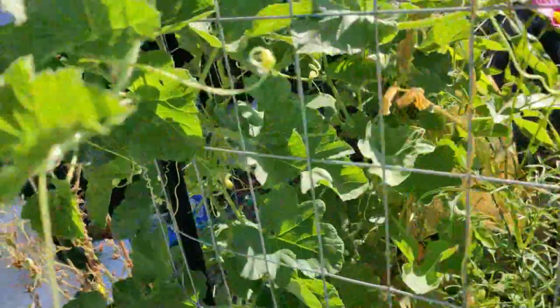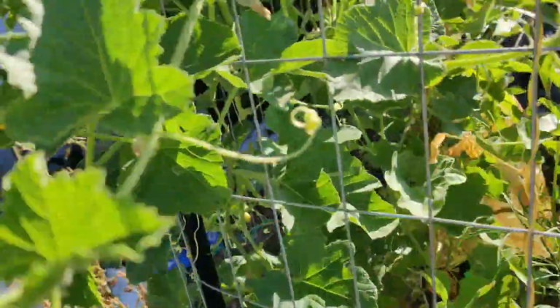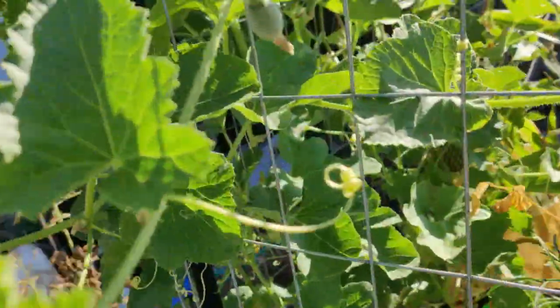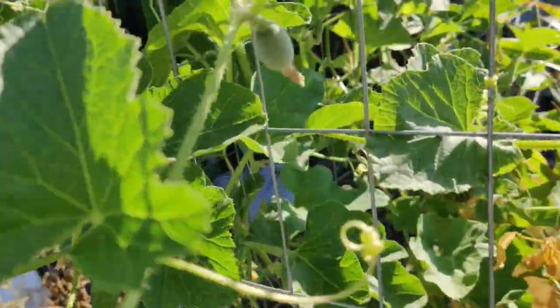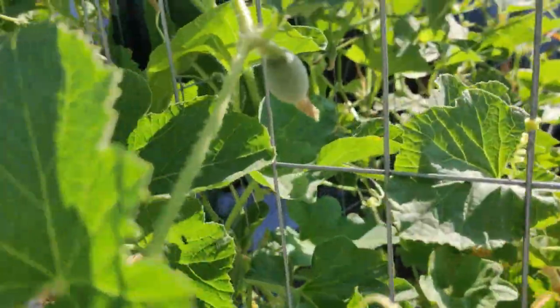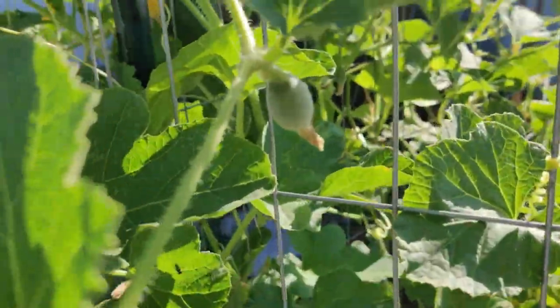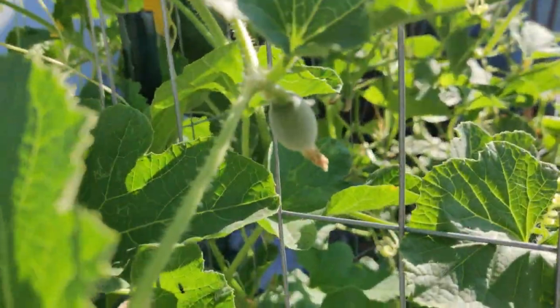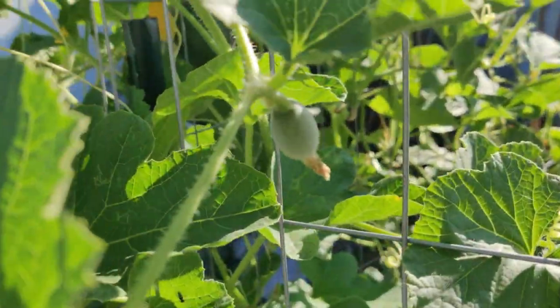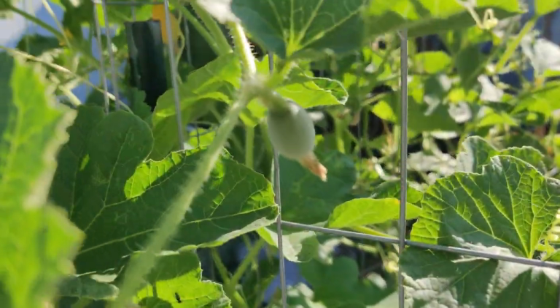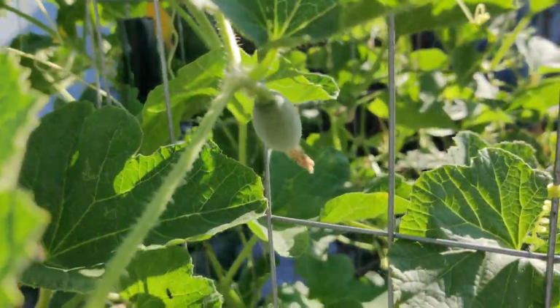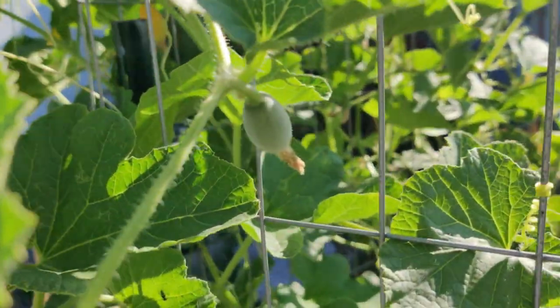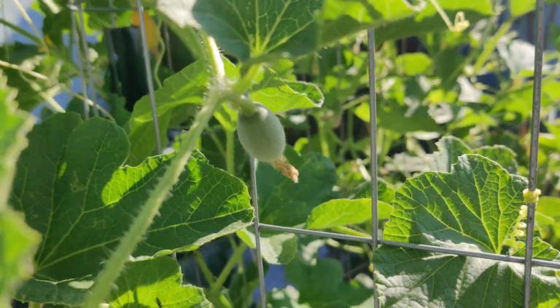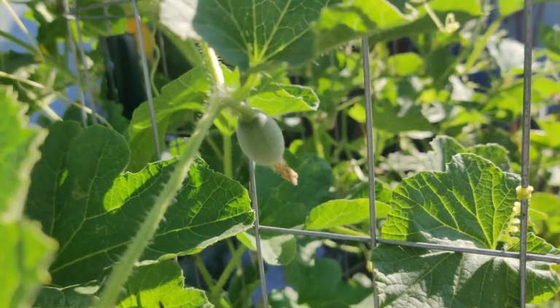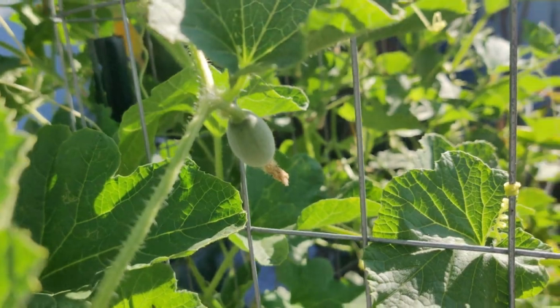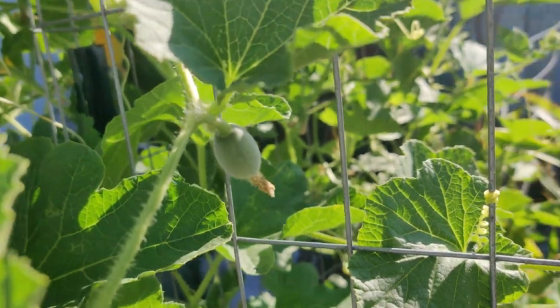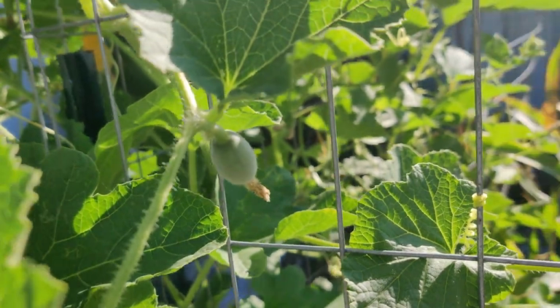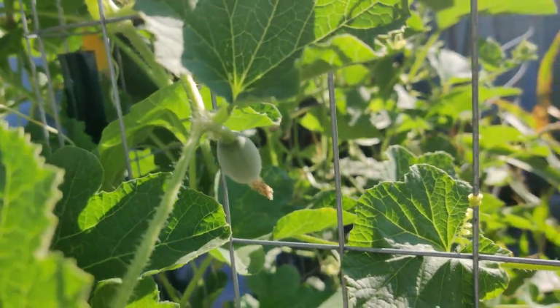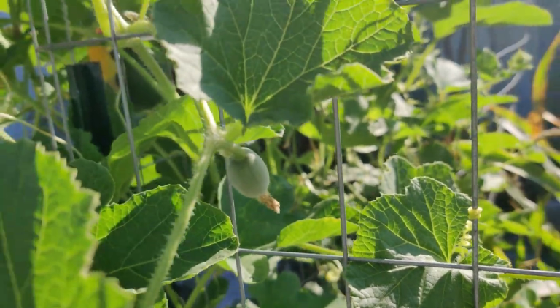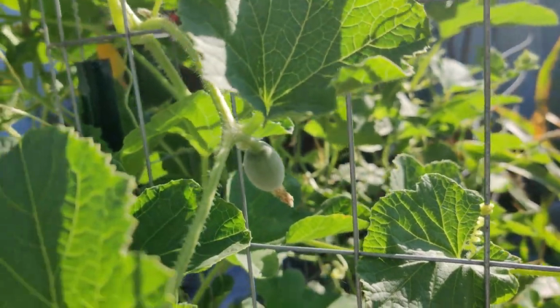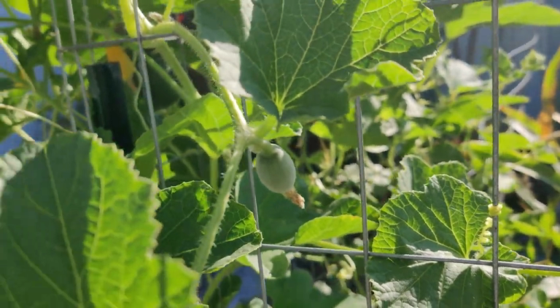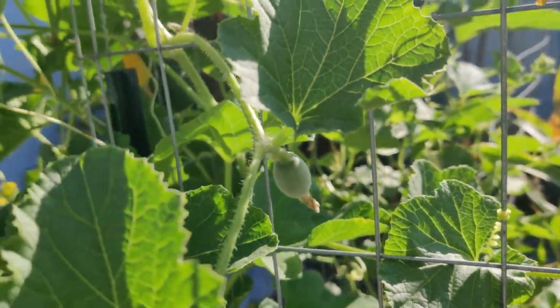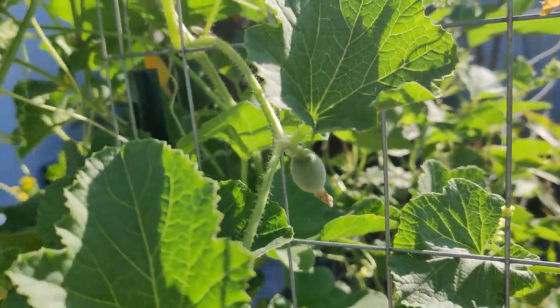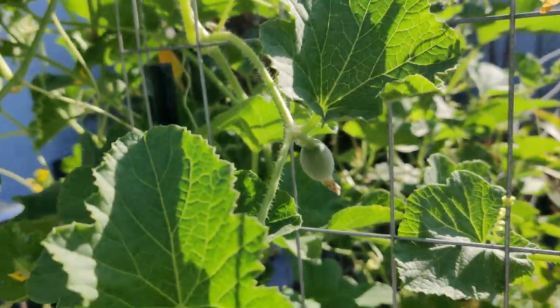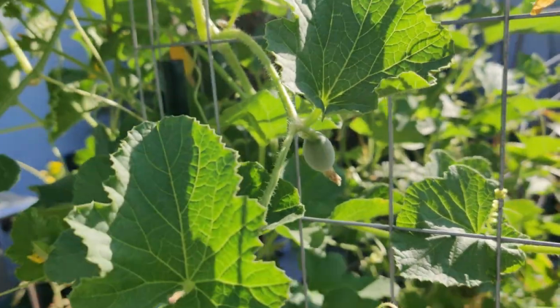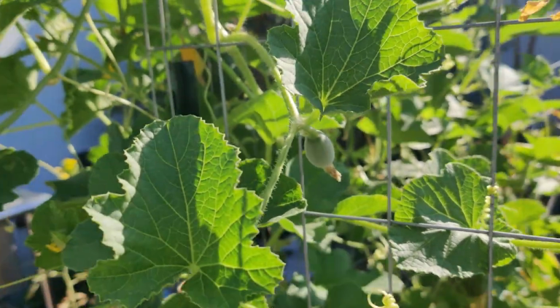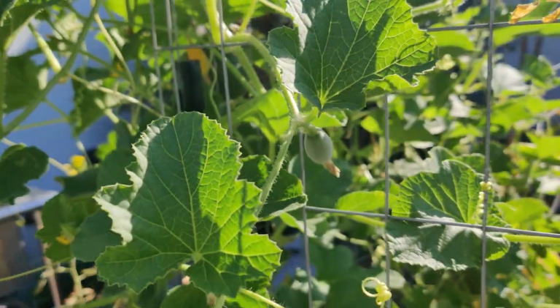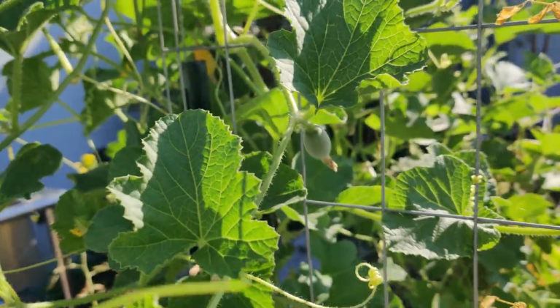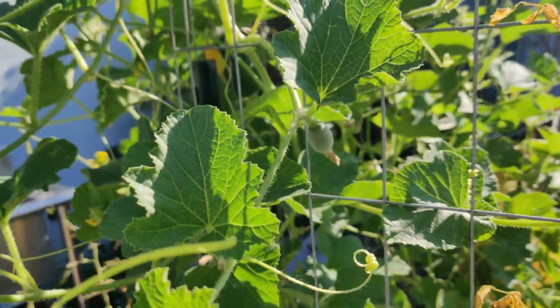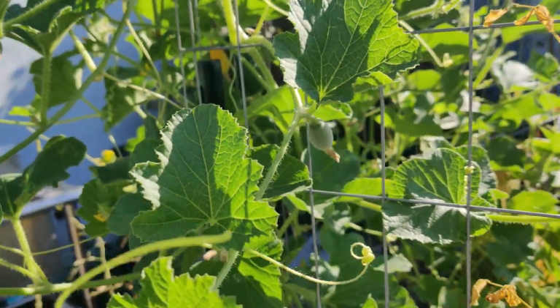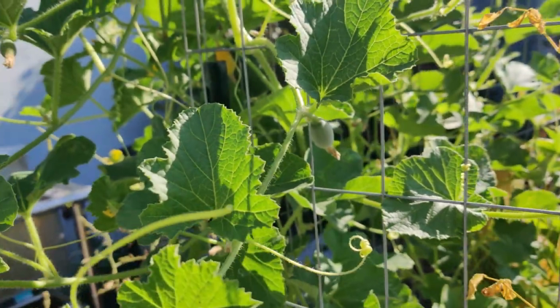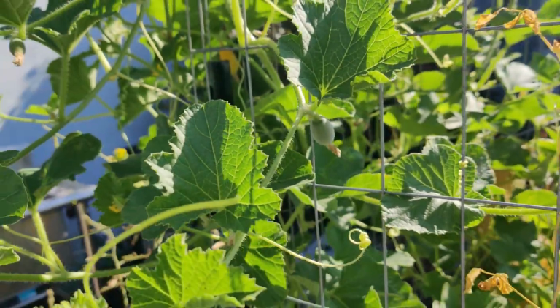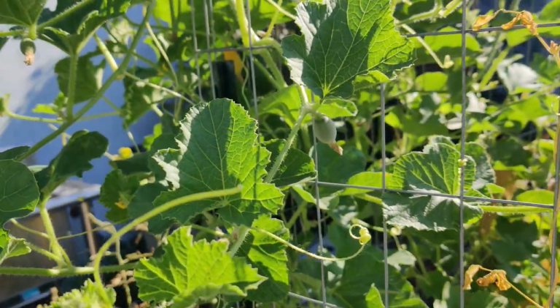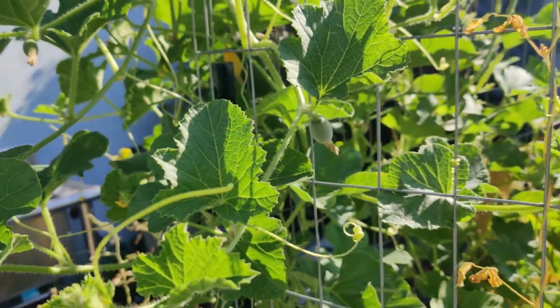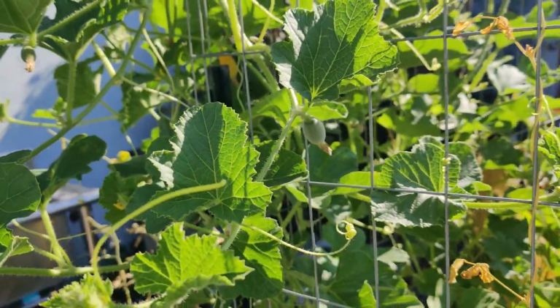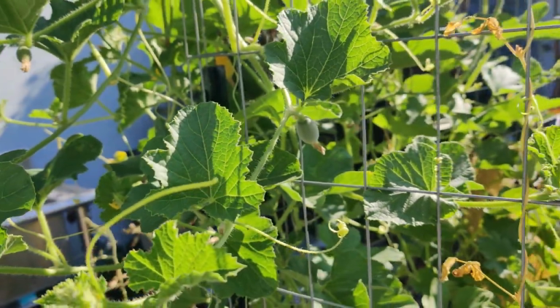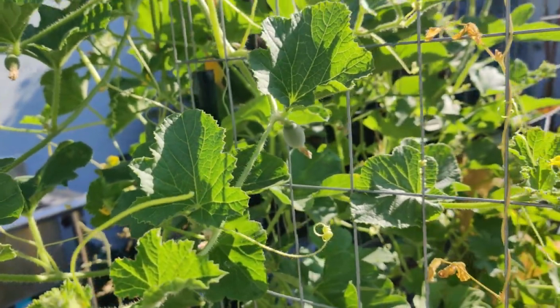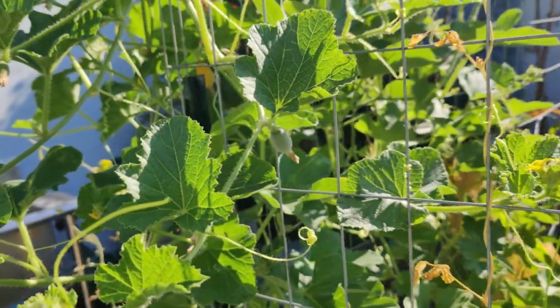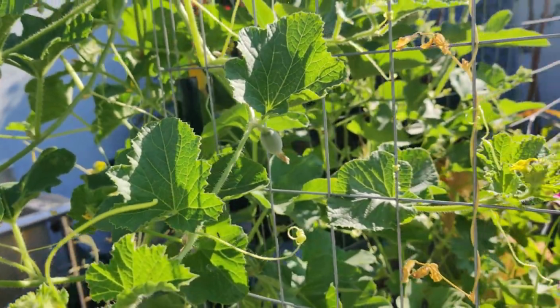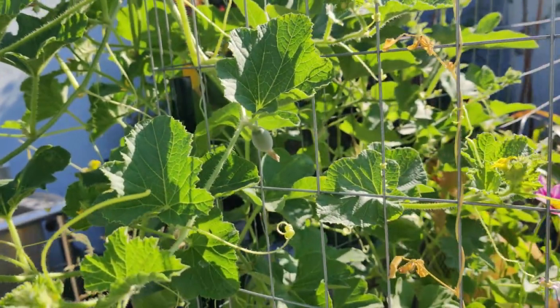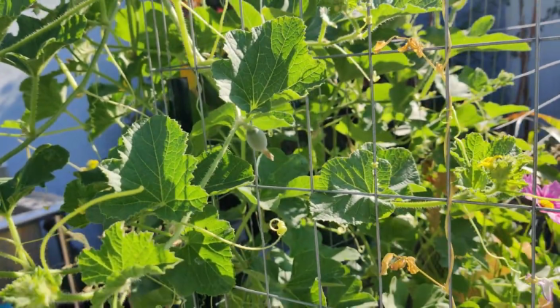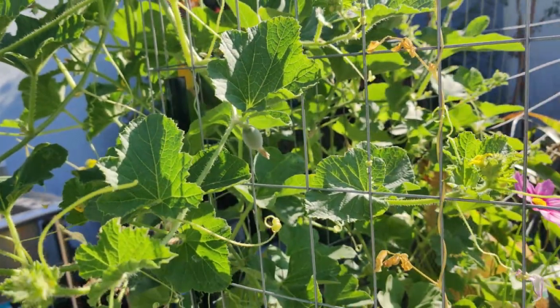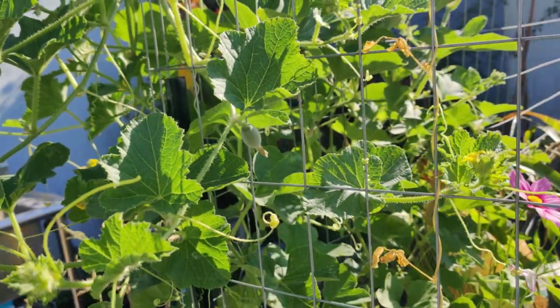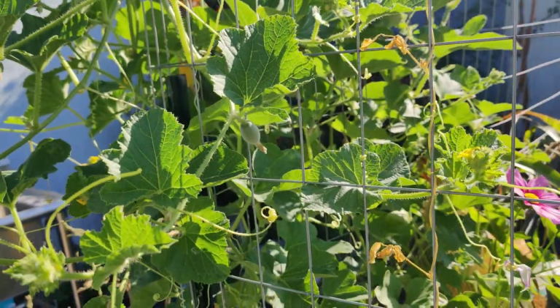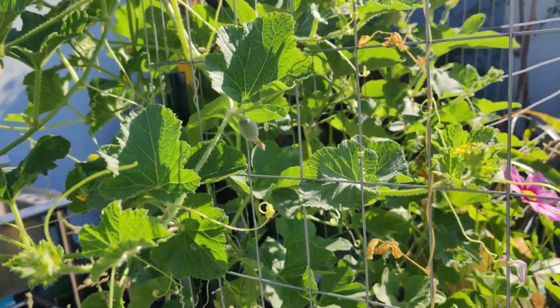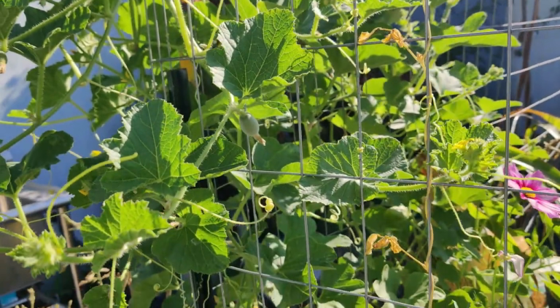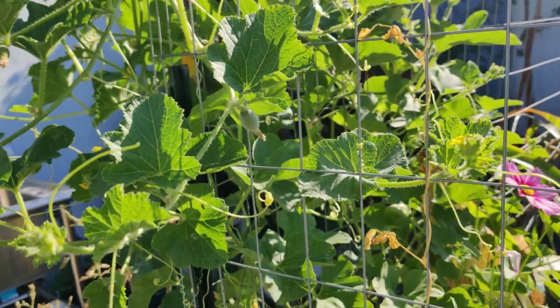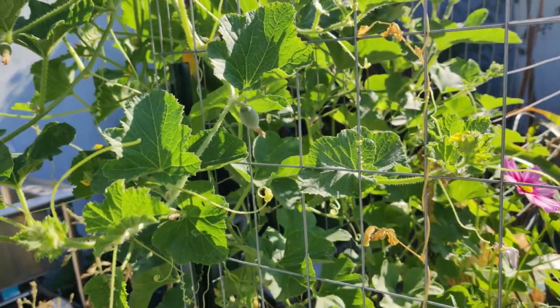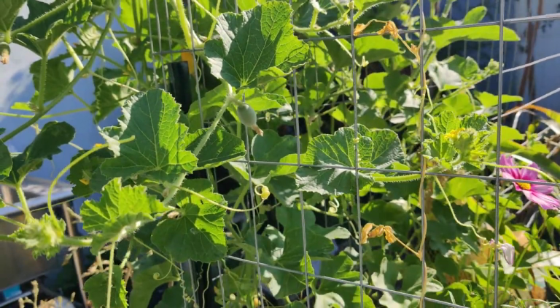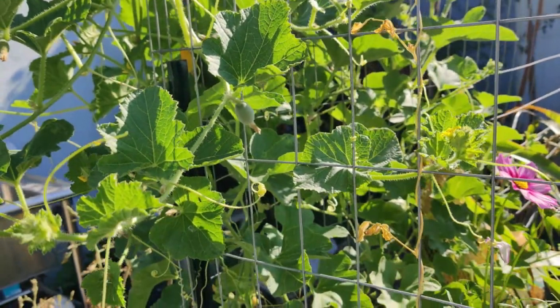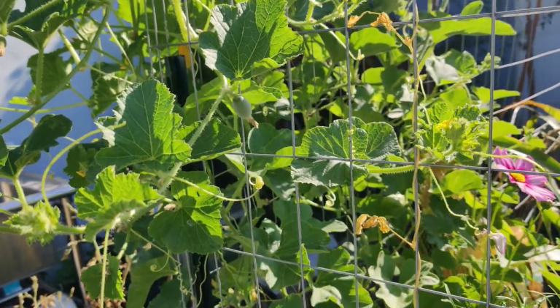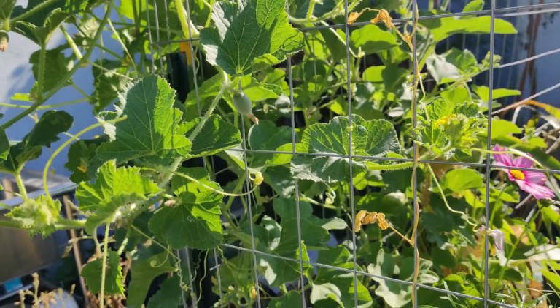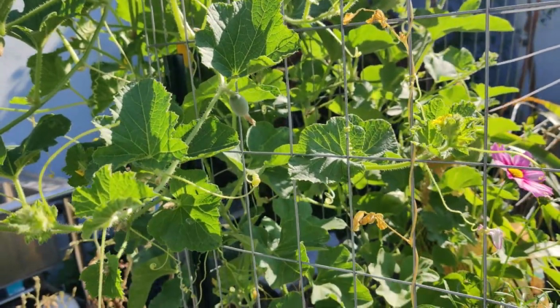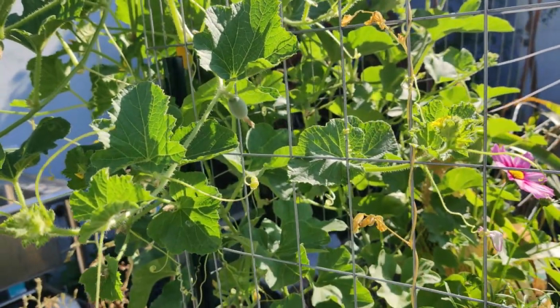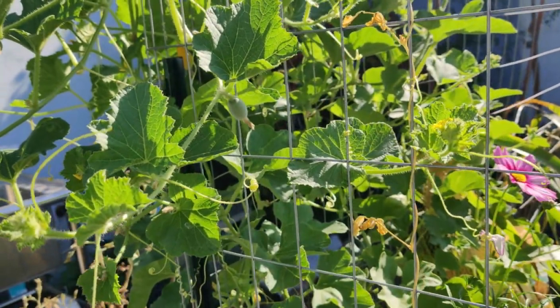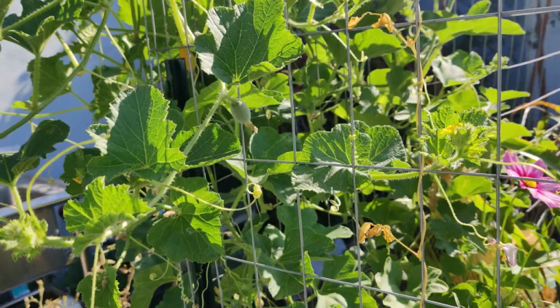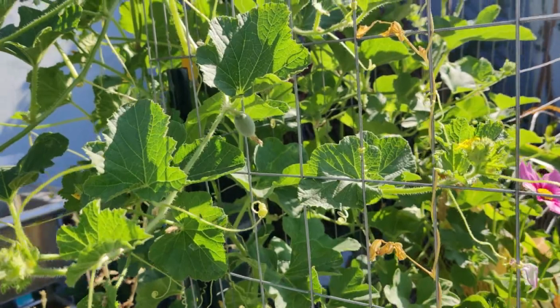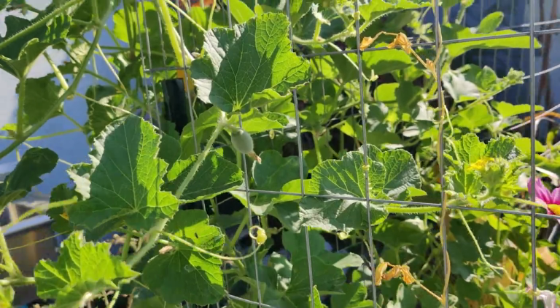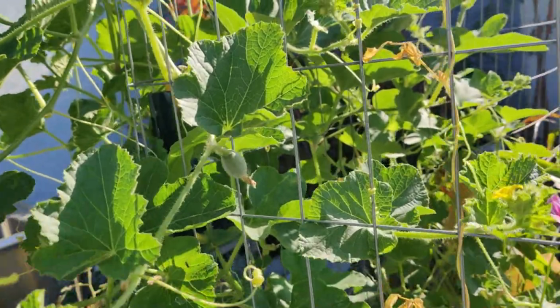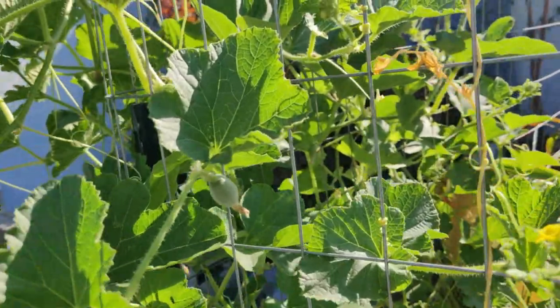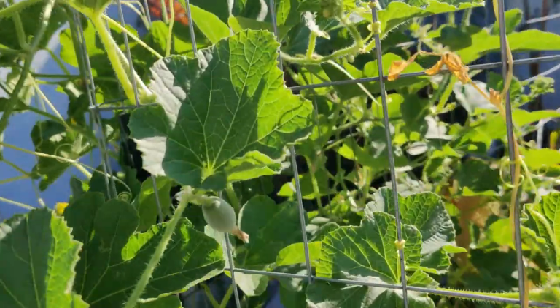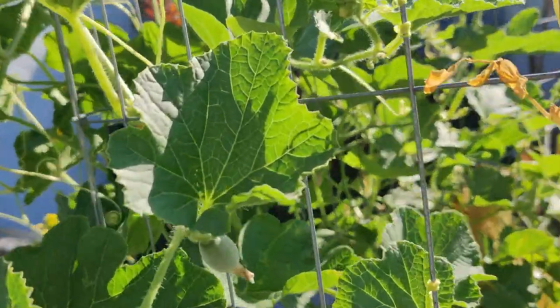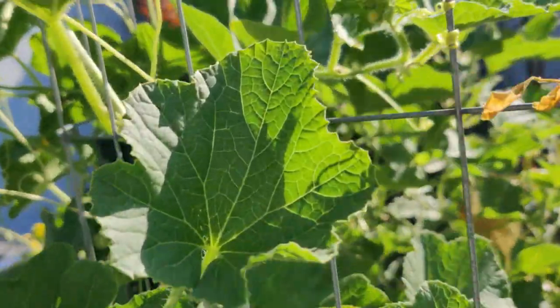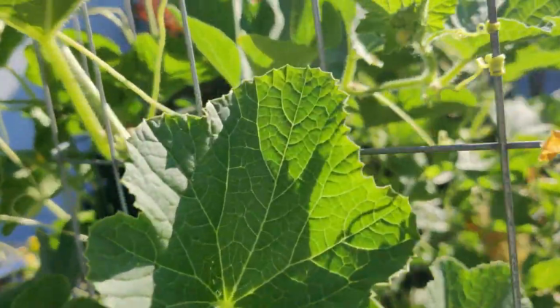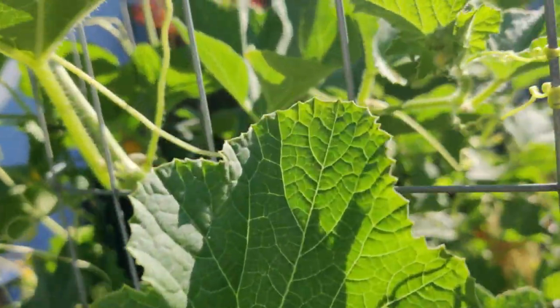I have some cantaloupe coming along. I hope they have enough time for the month of September to grow, get big, and thrive.